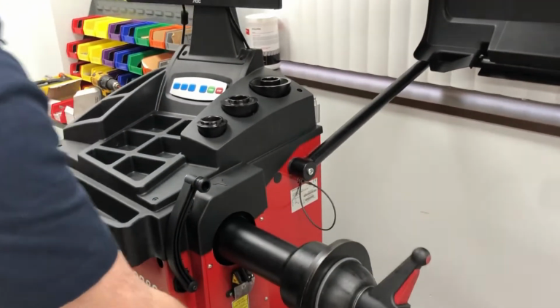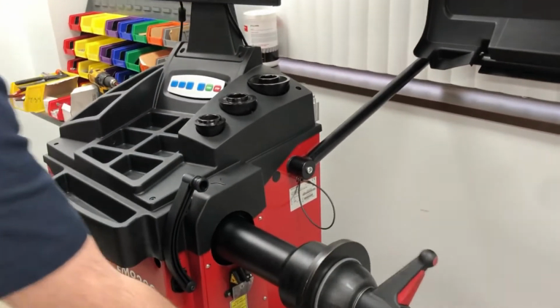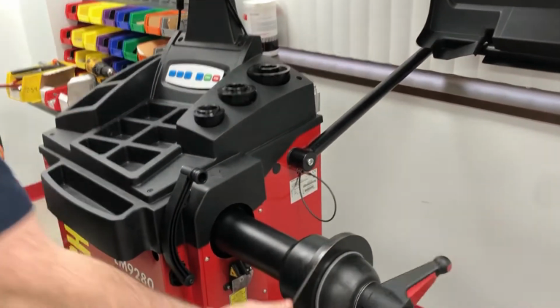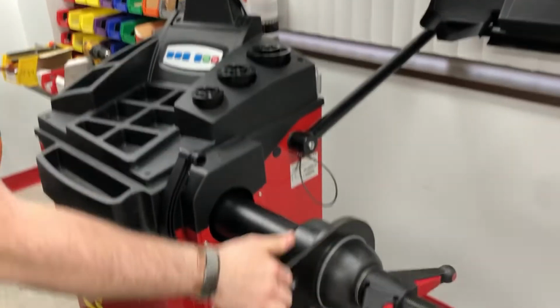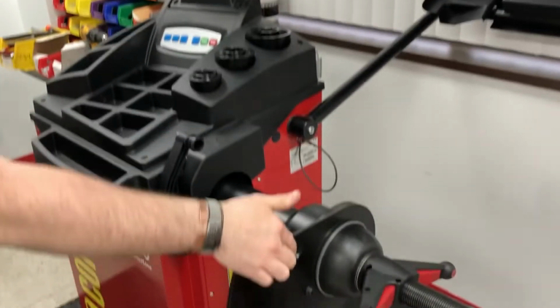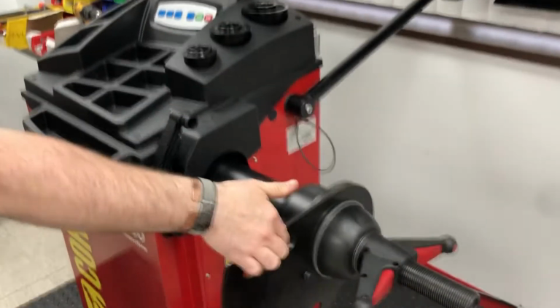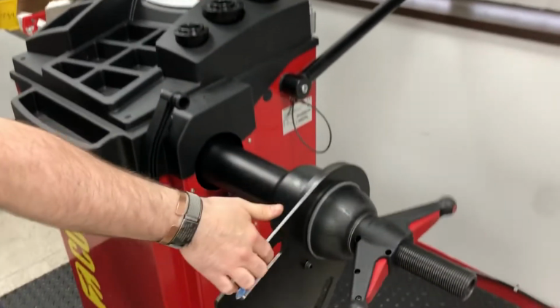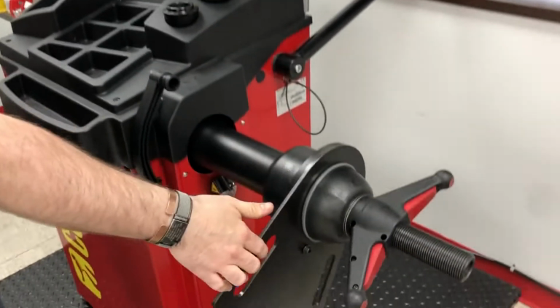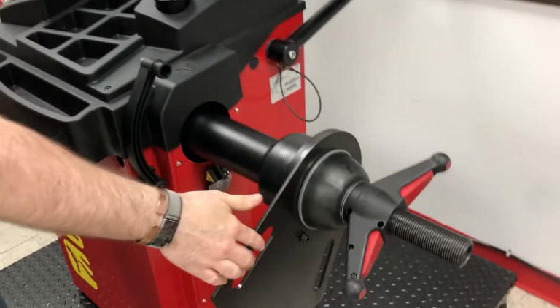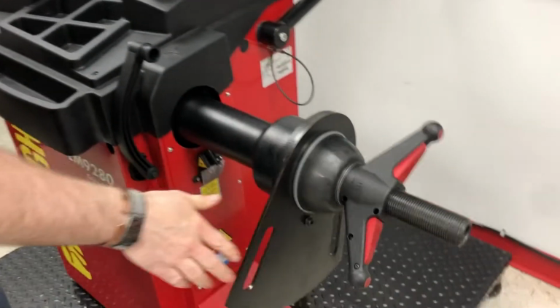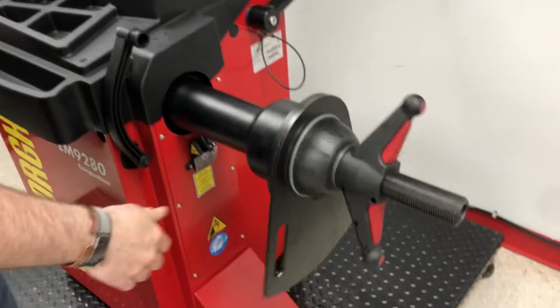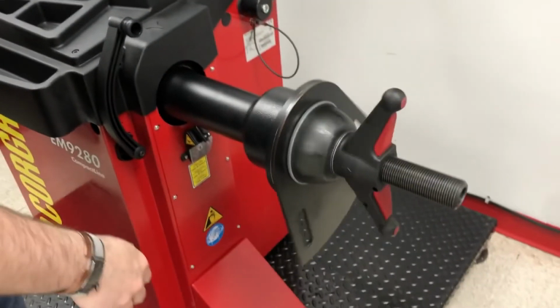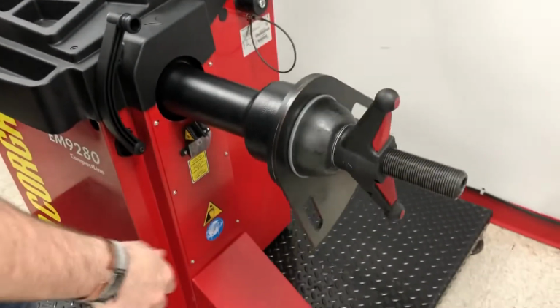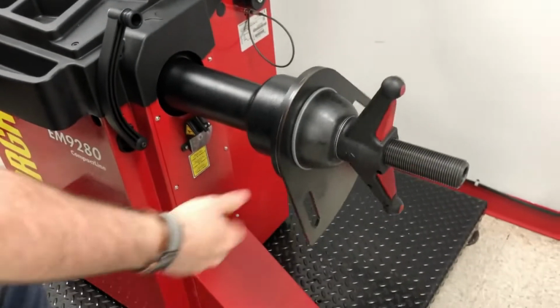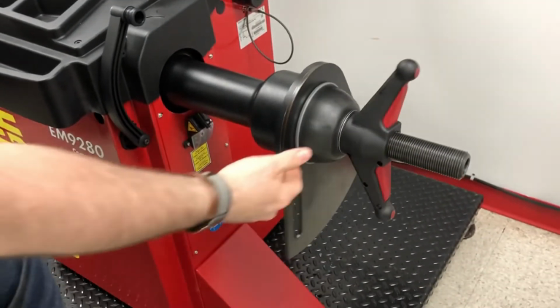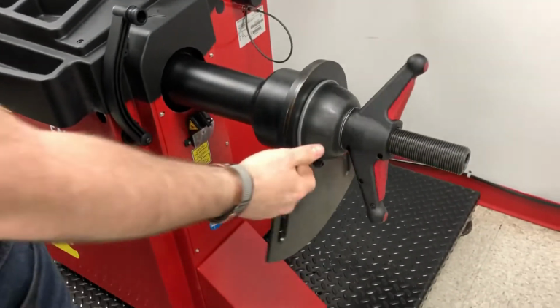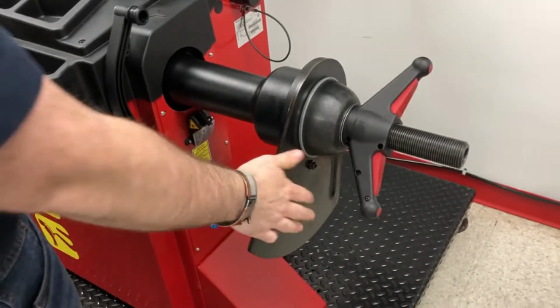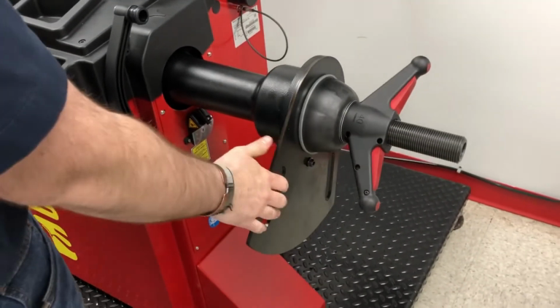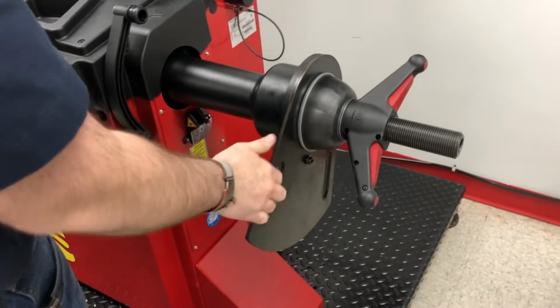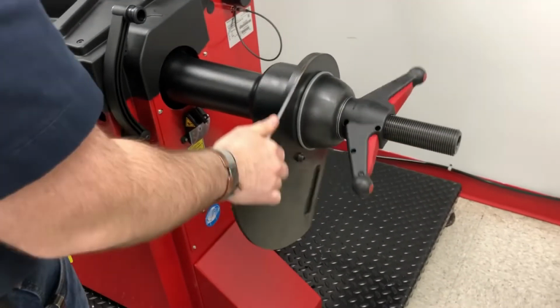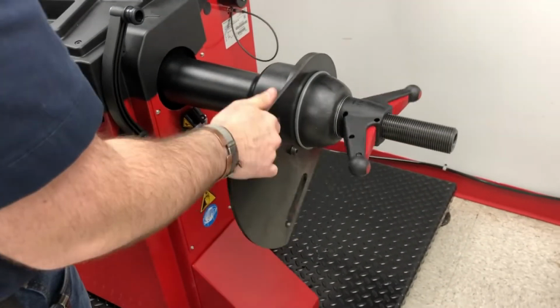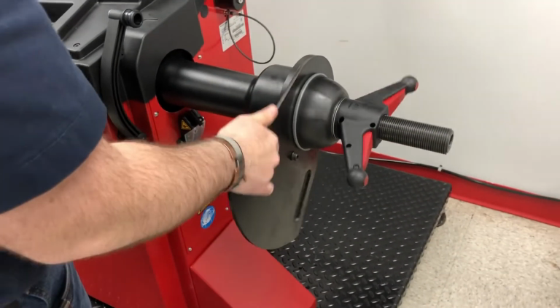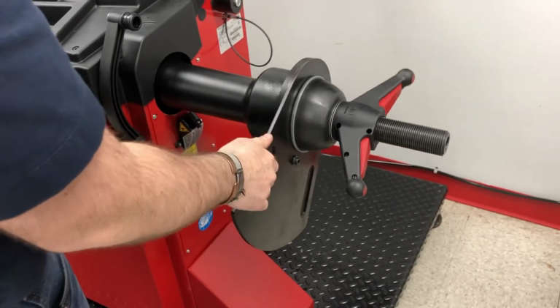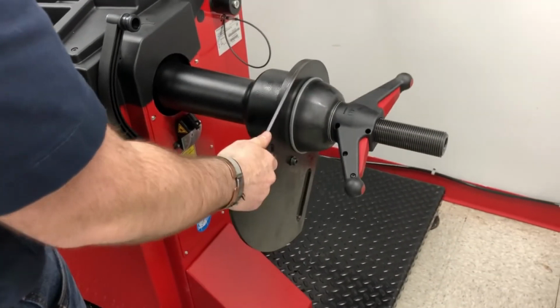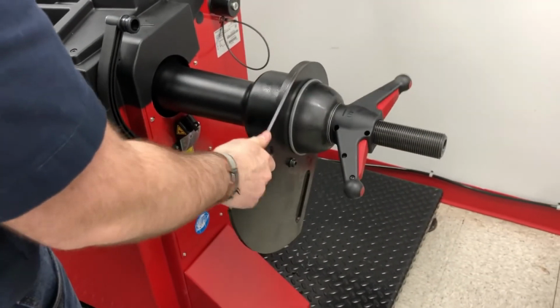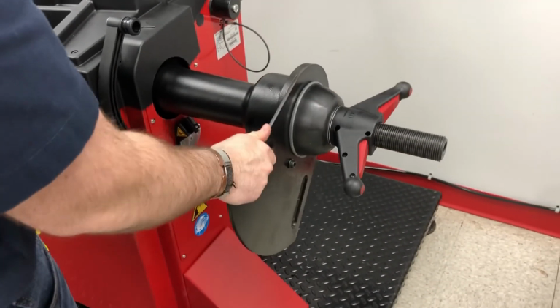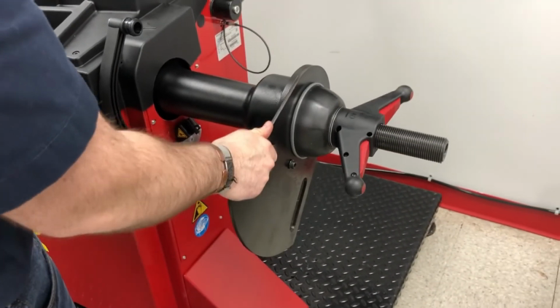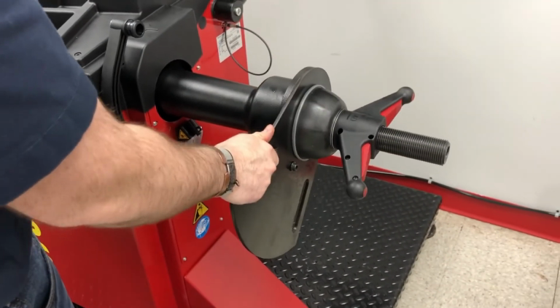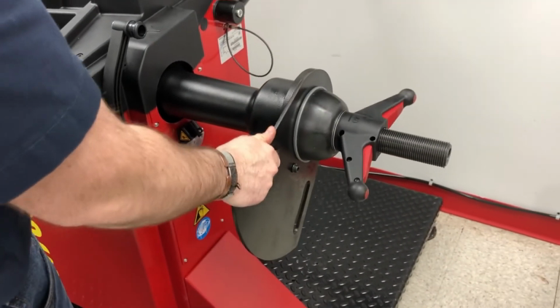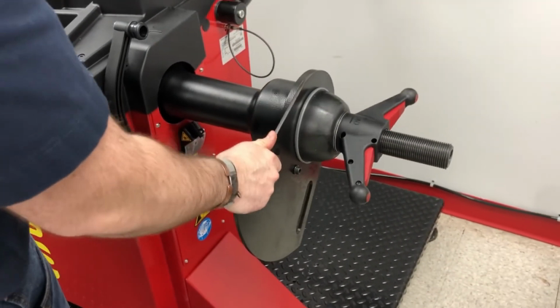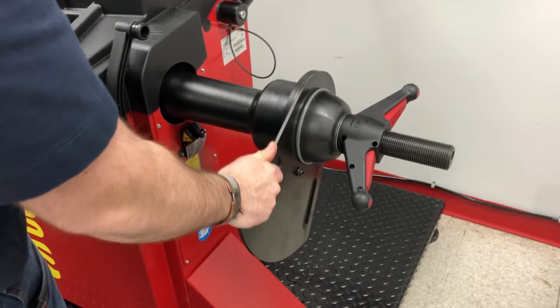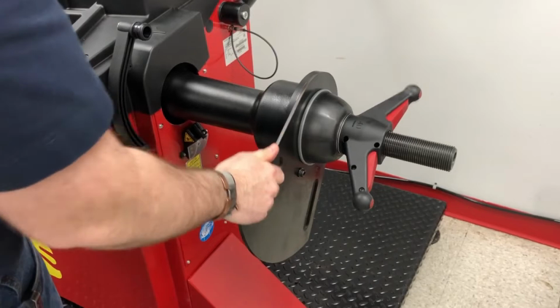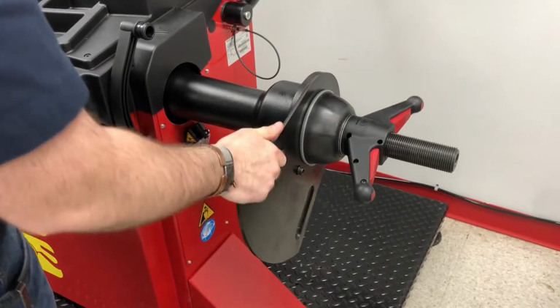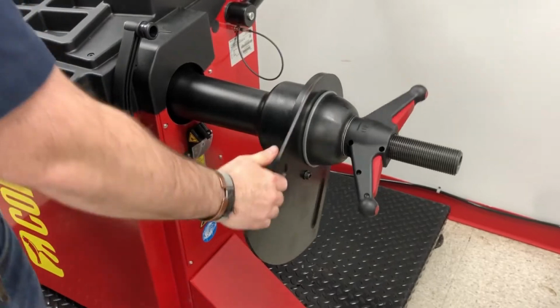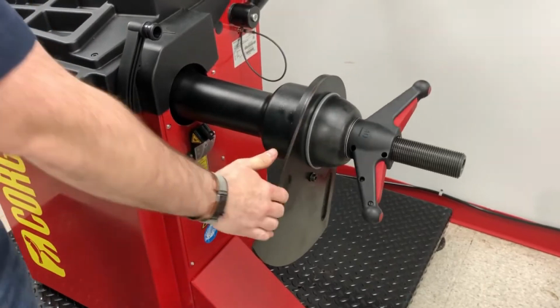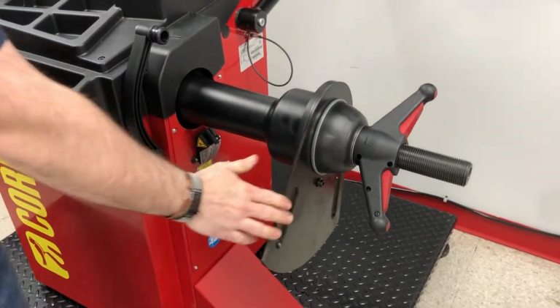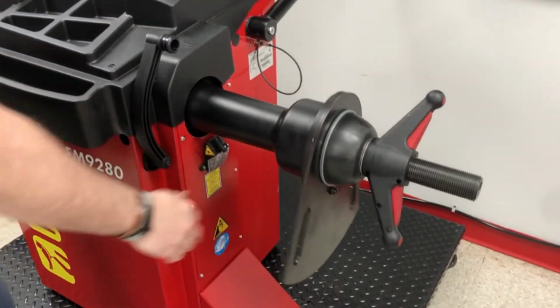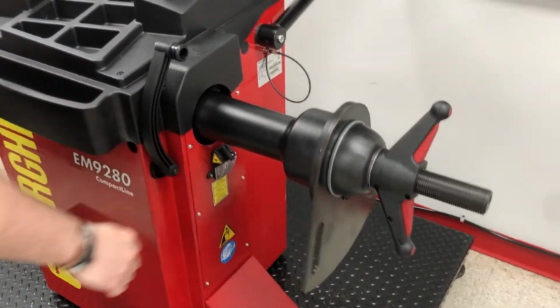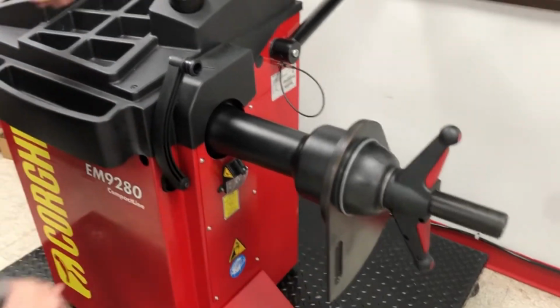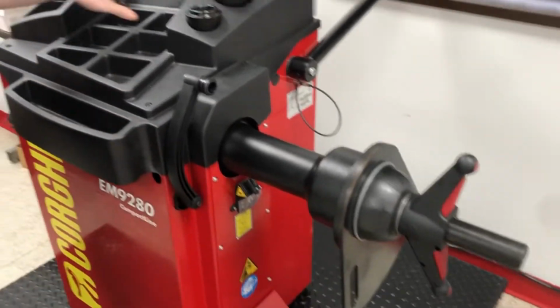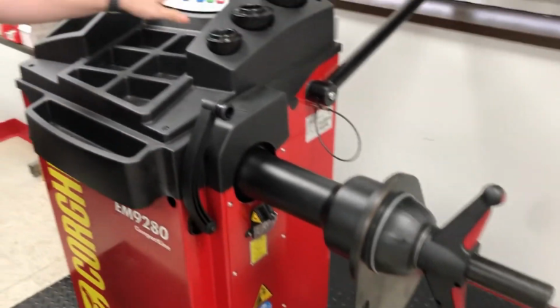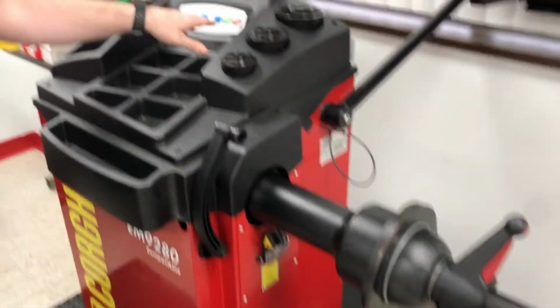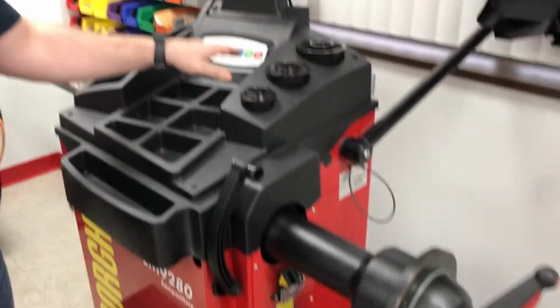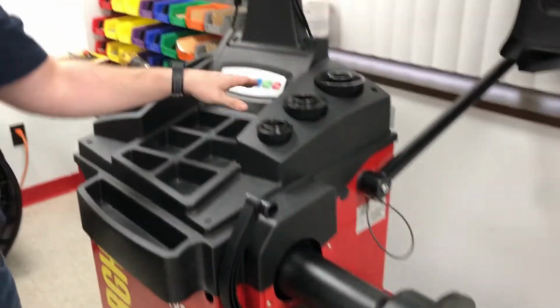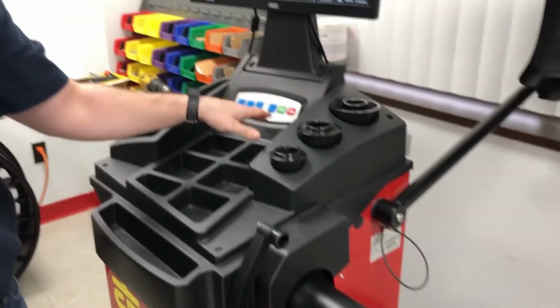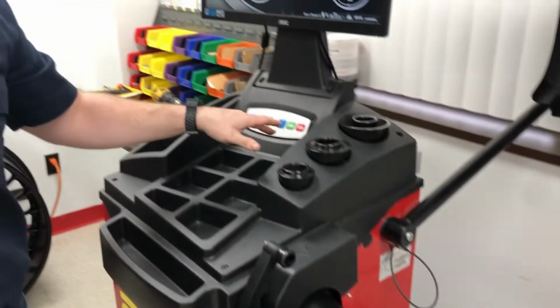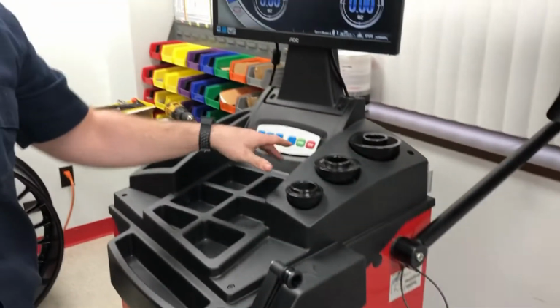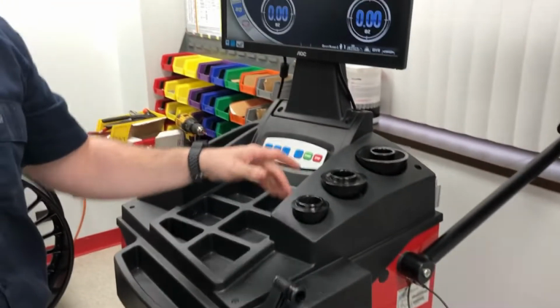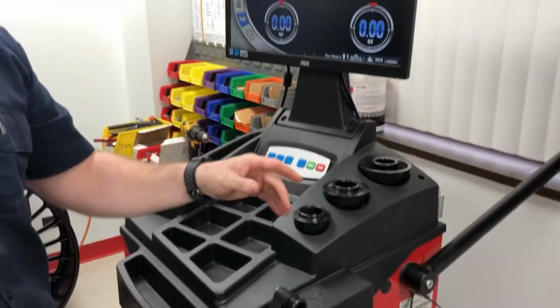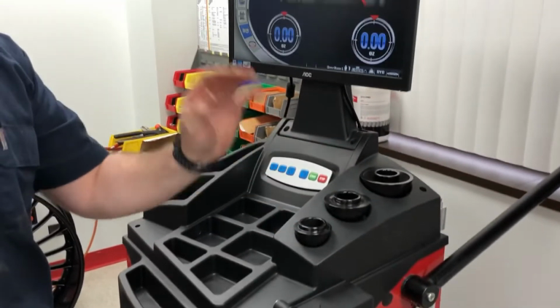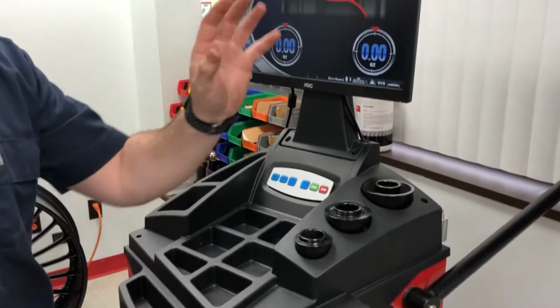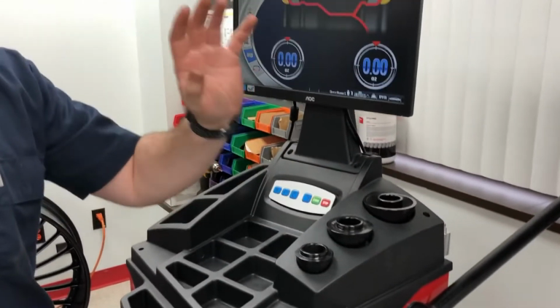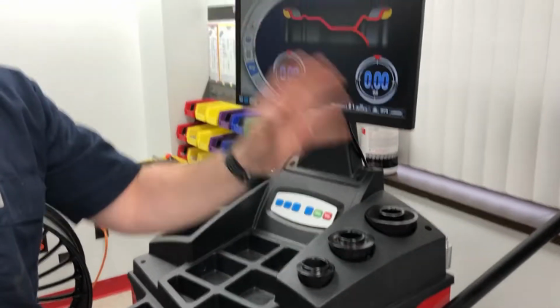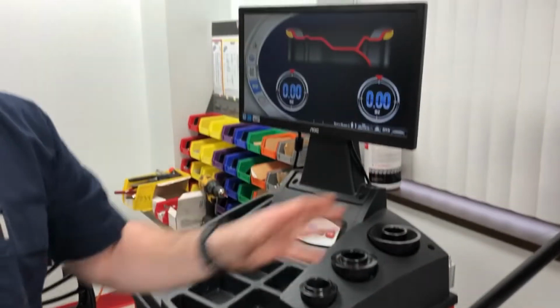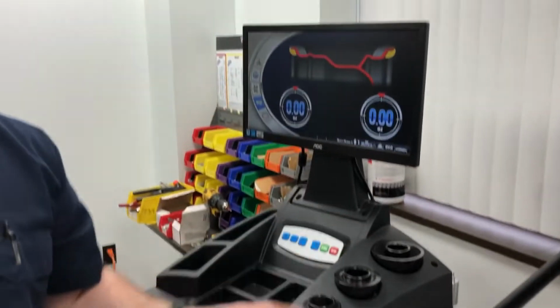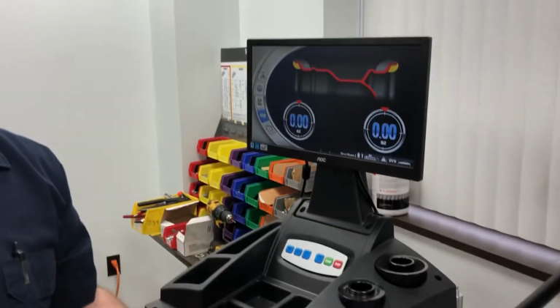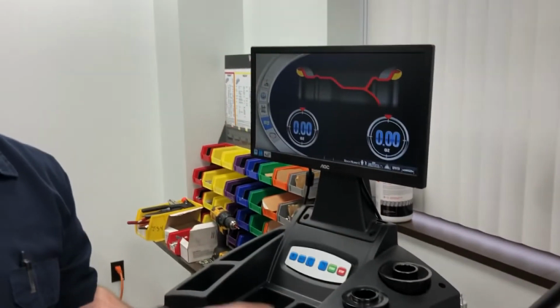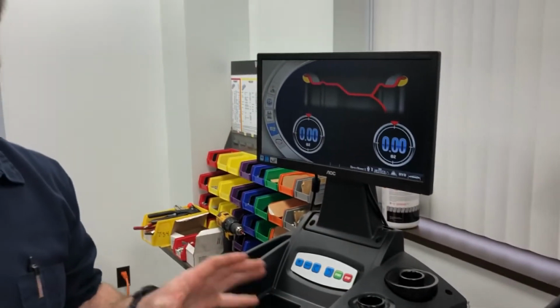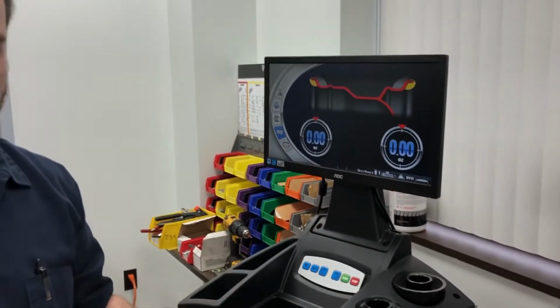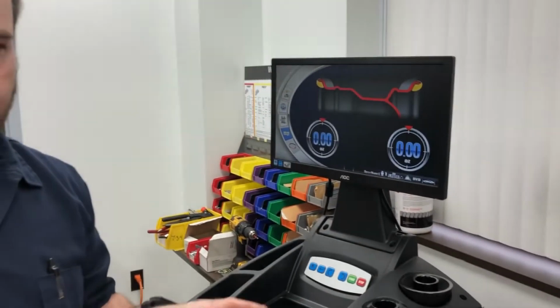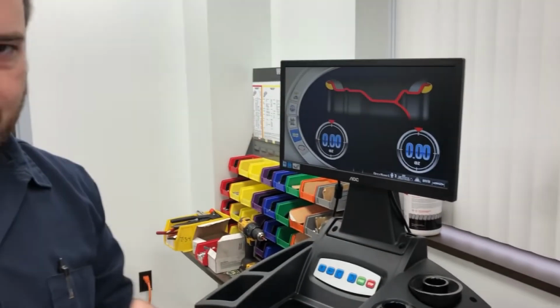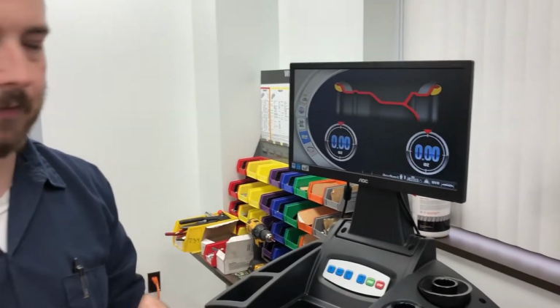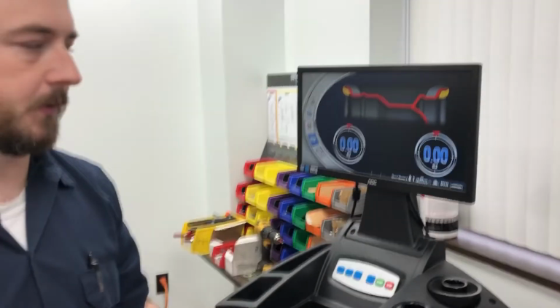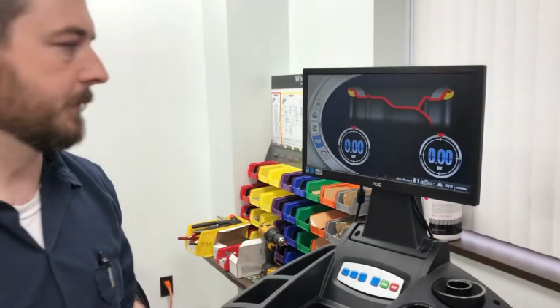Obviously be careful. You have a very large piece of weight here. Don't press the start key and don't lower the hood until it tells you.